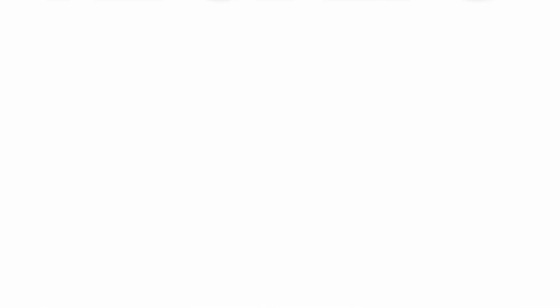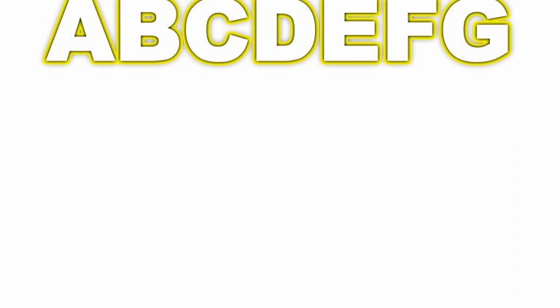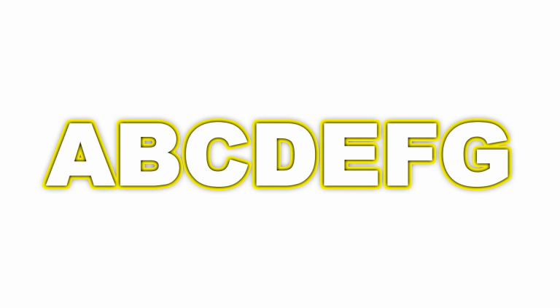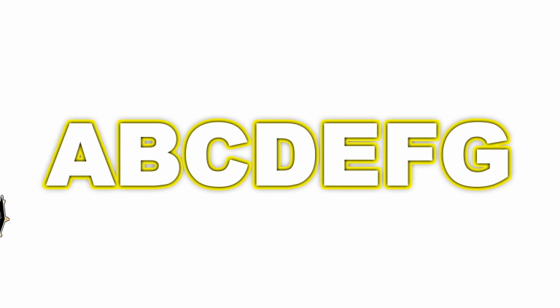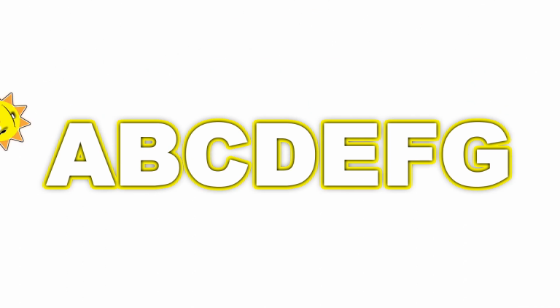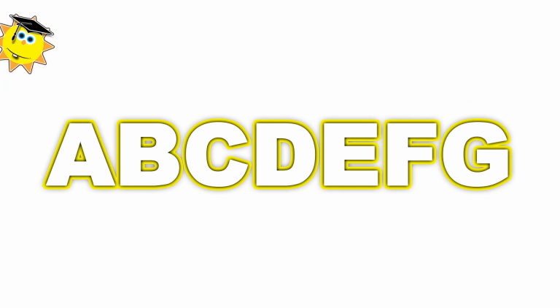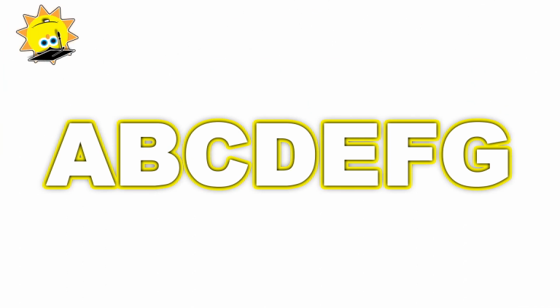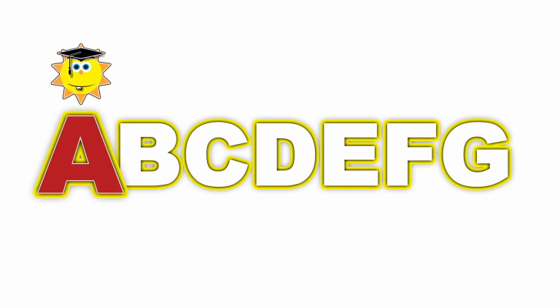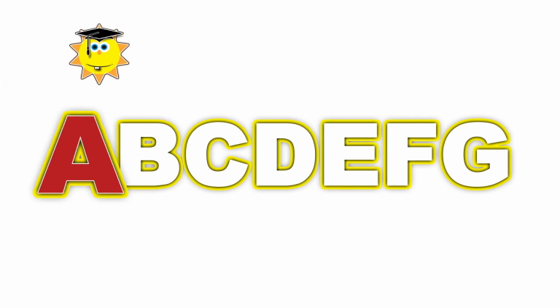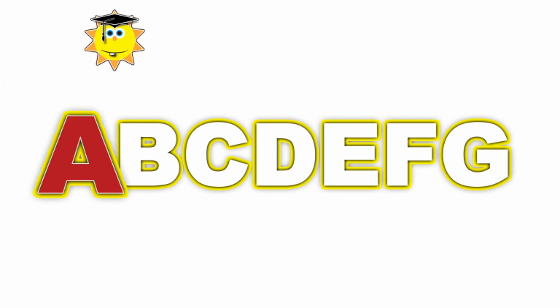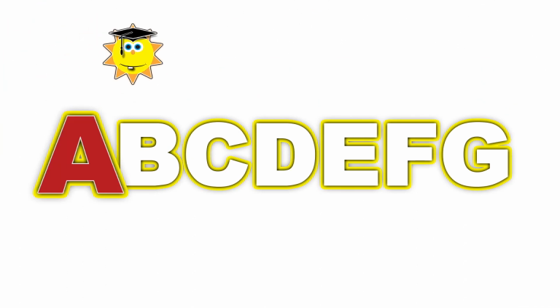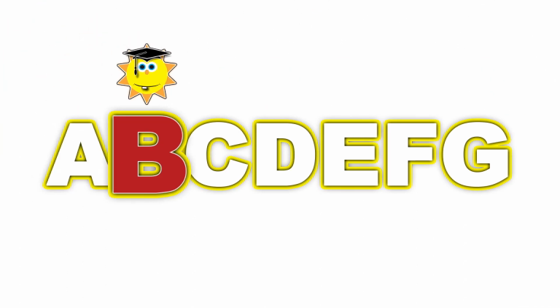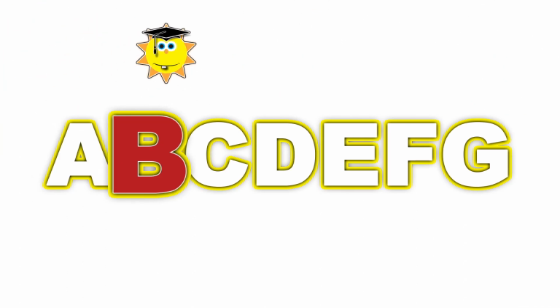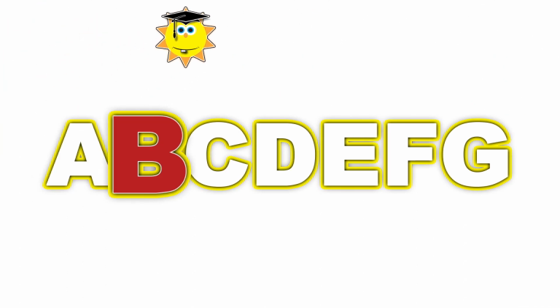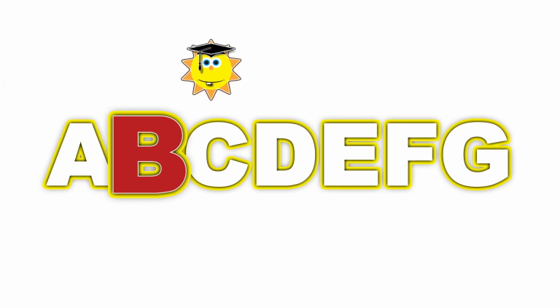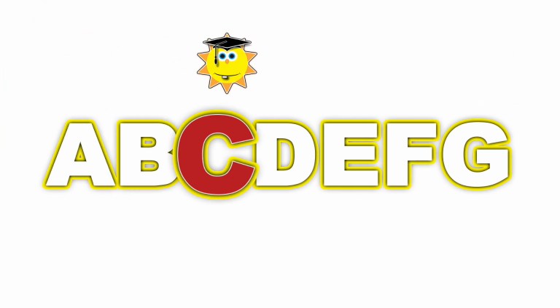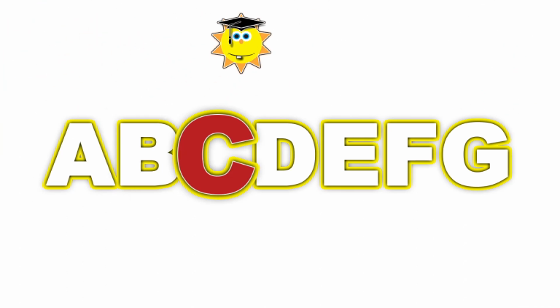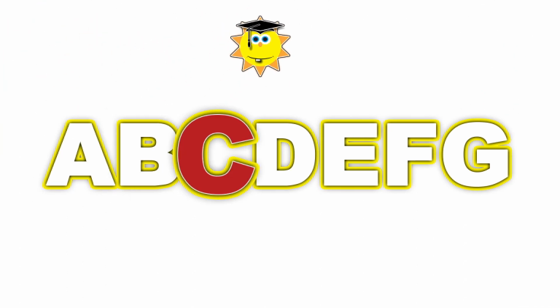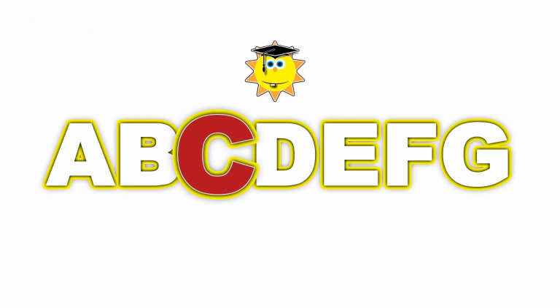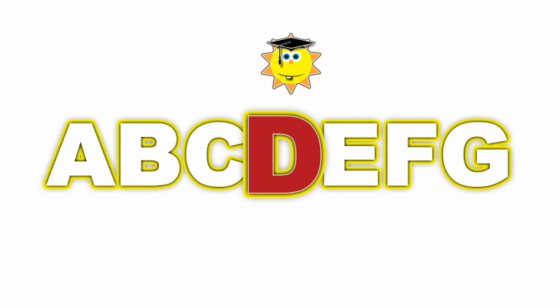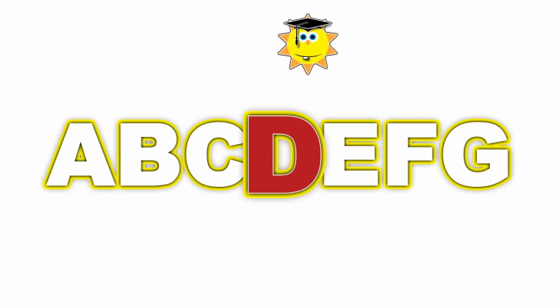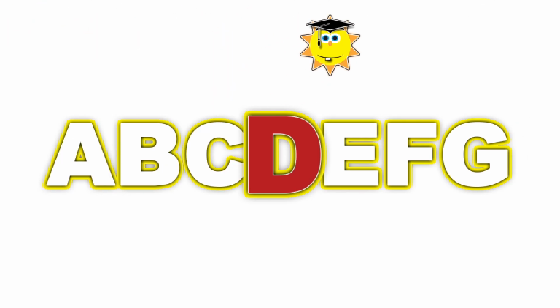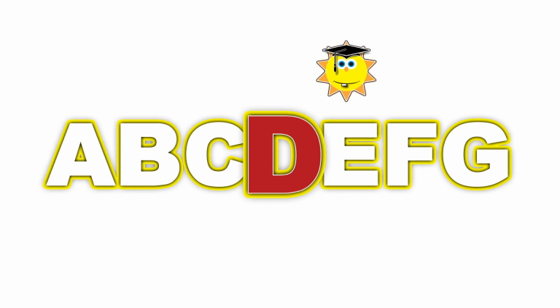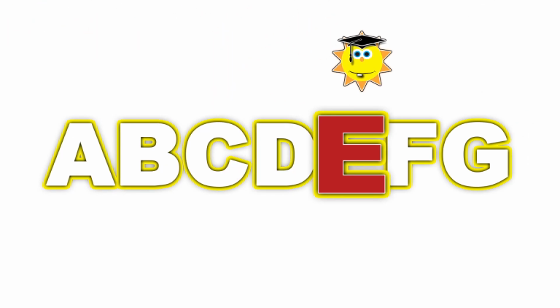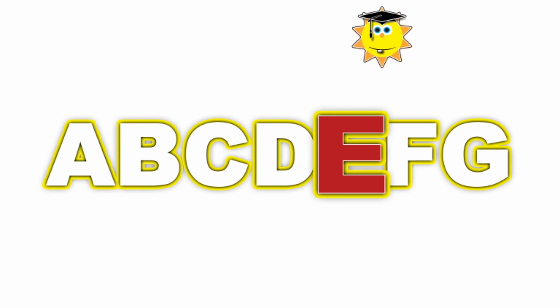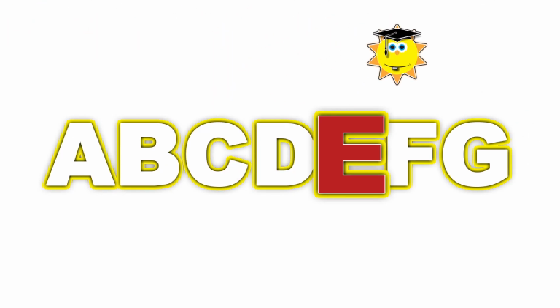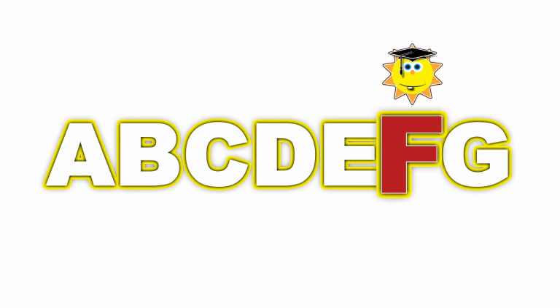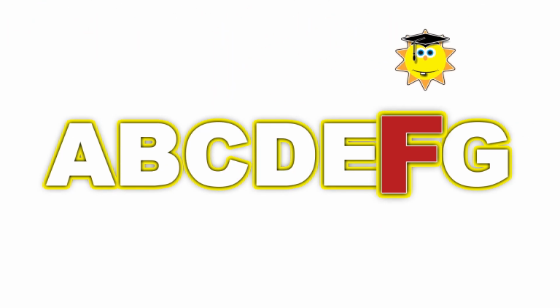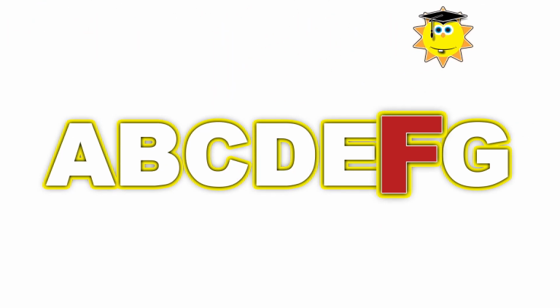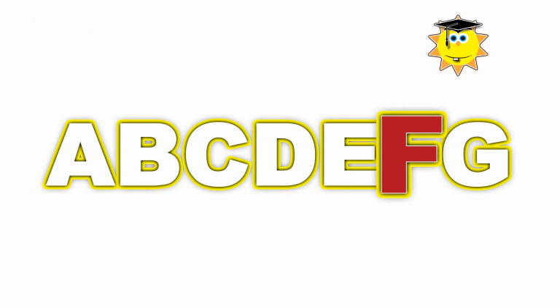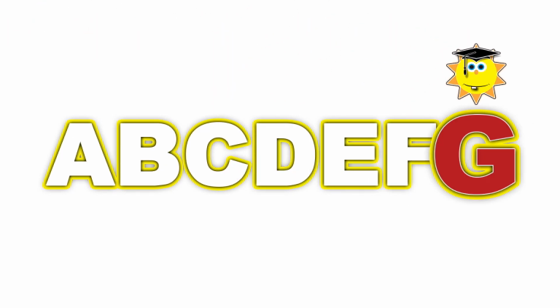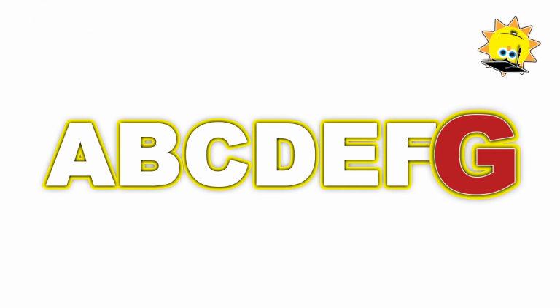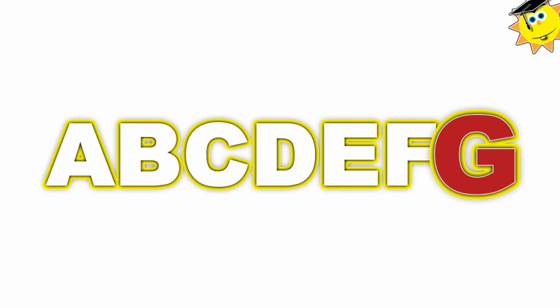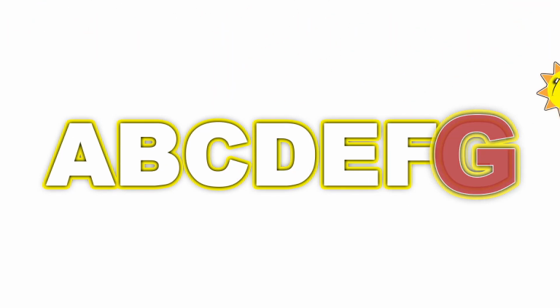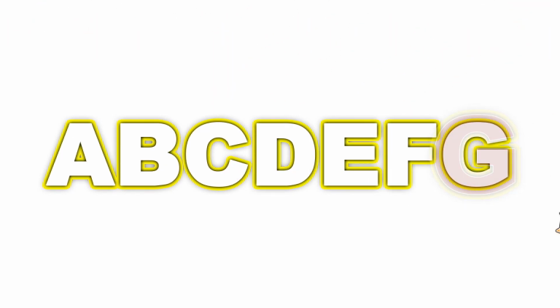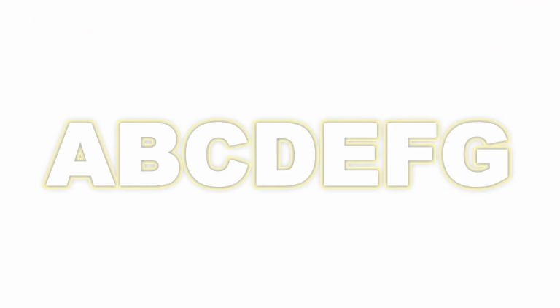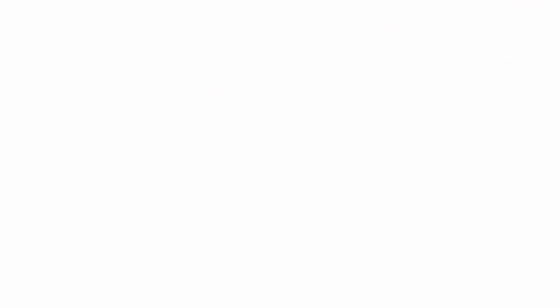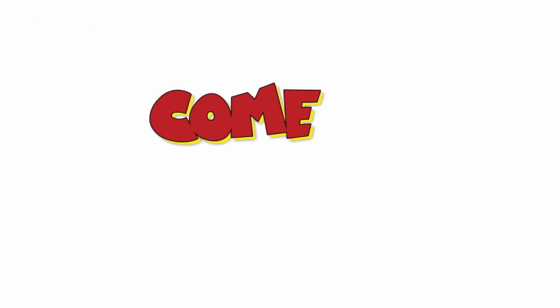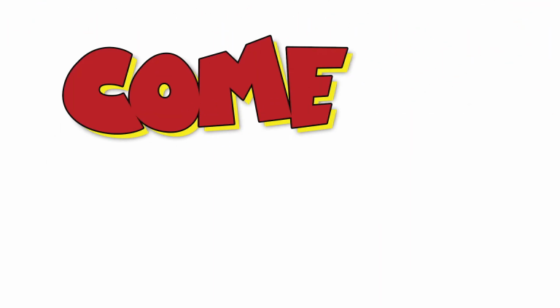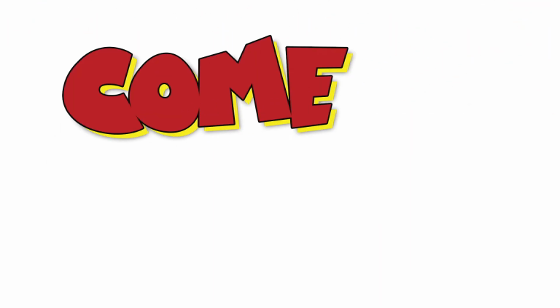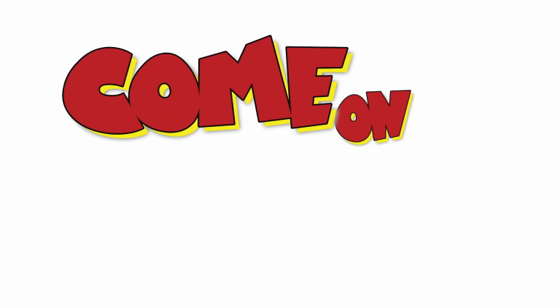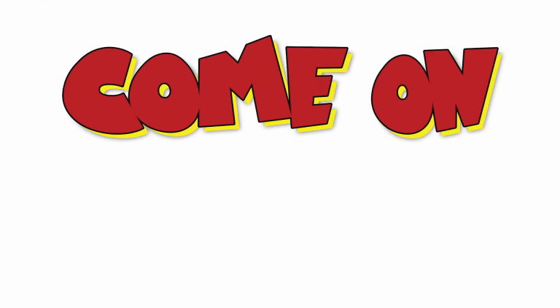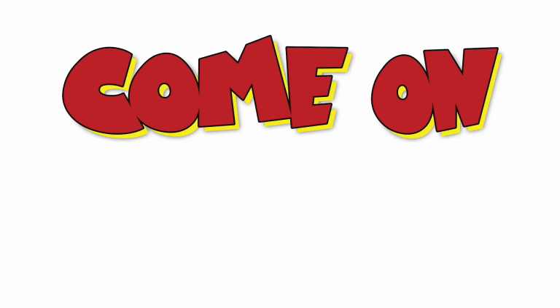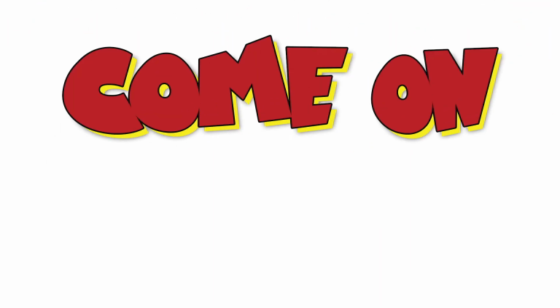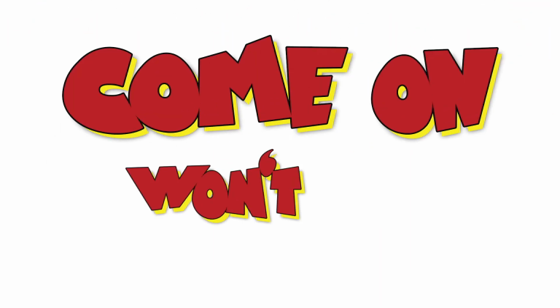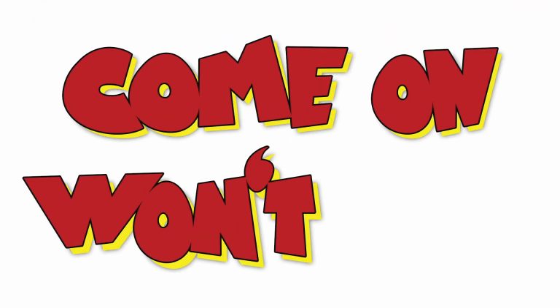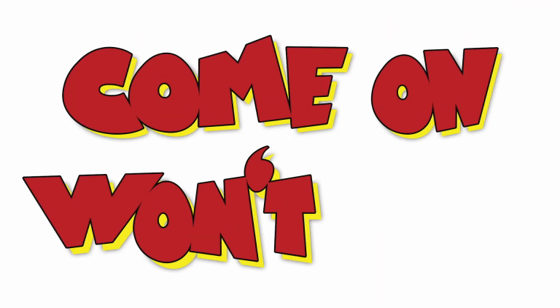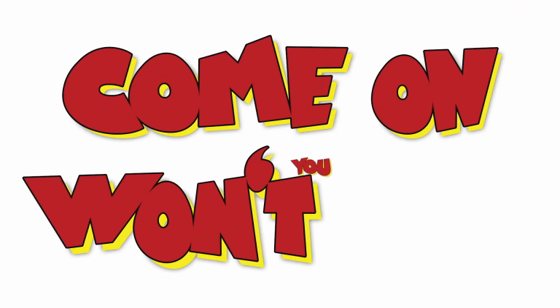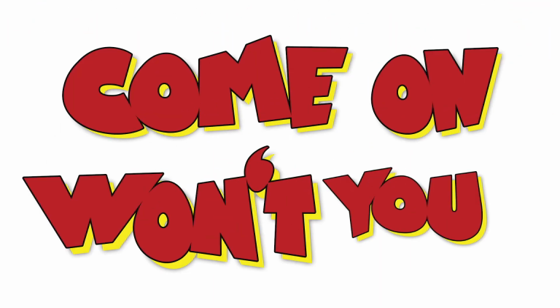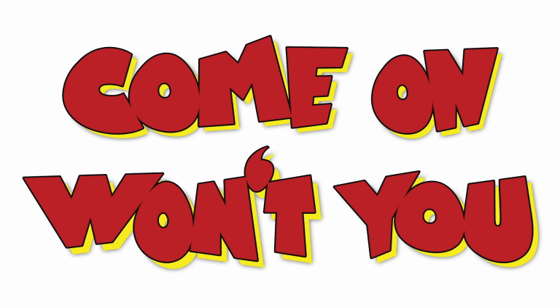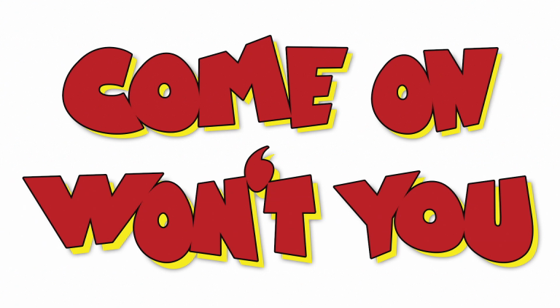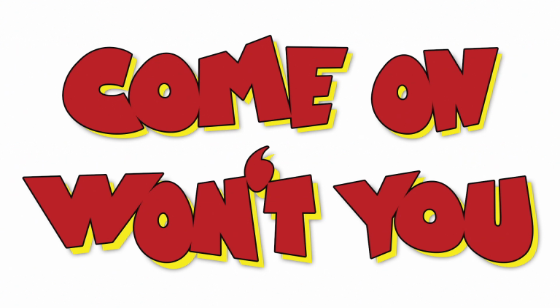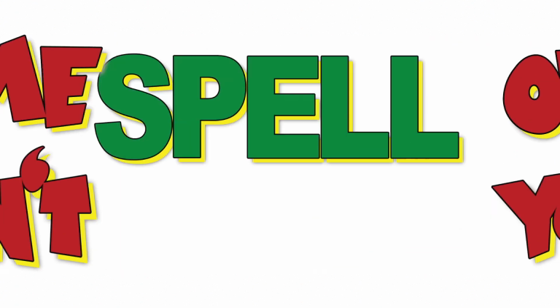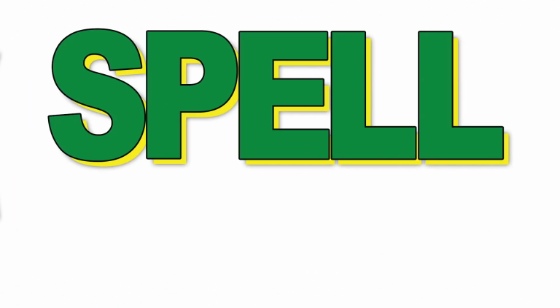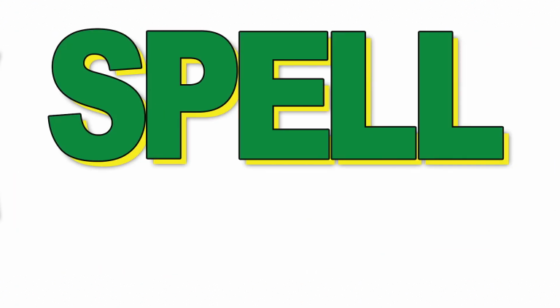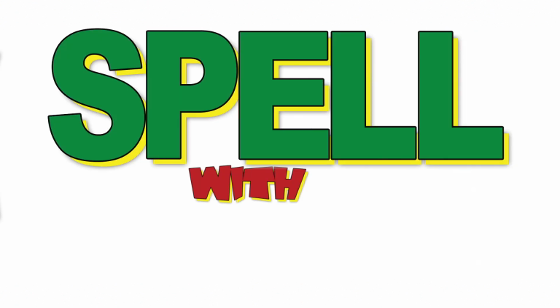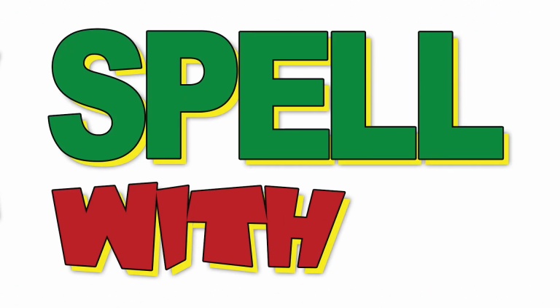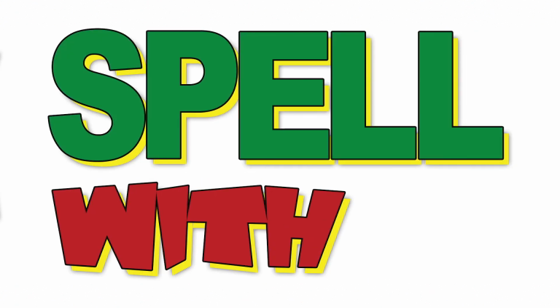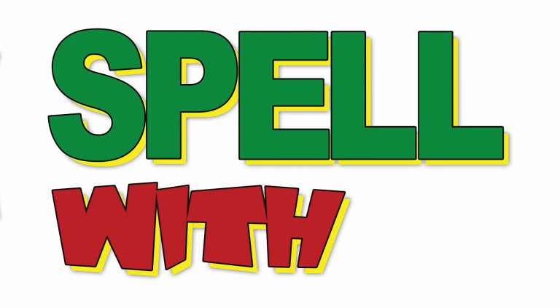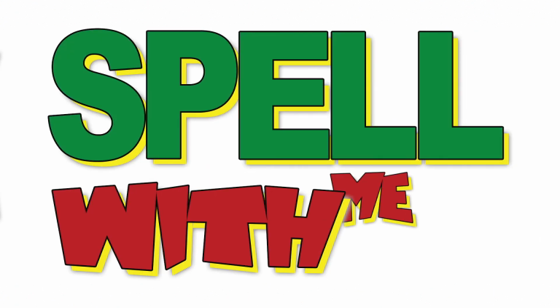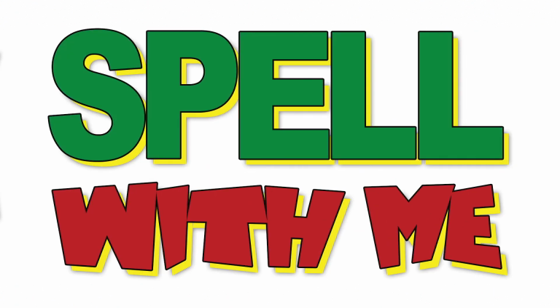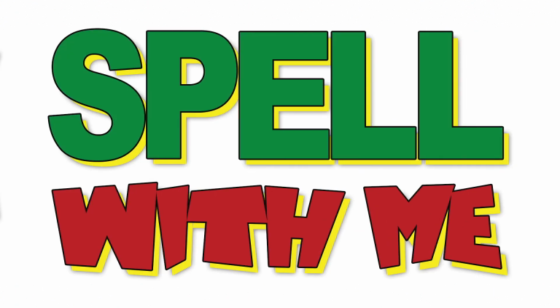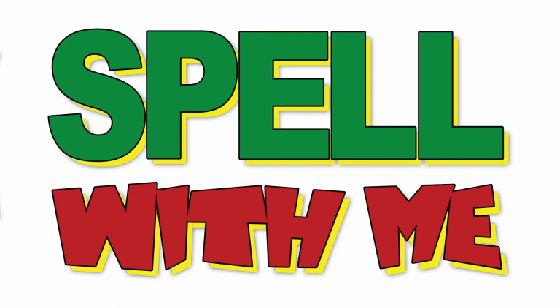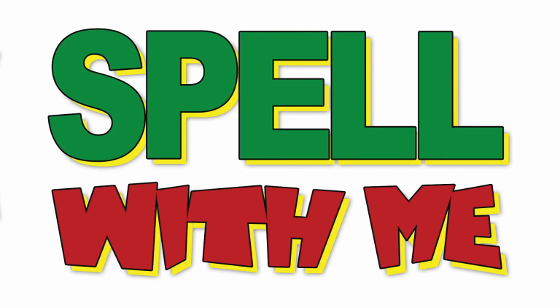A, B, C, D, E, F, G — come on, won't you spell it? Hey!